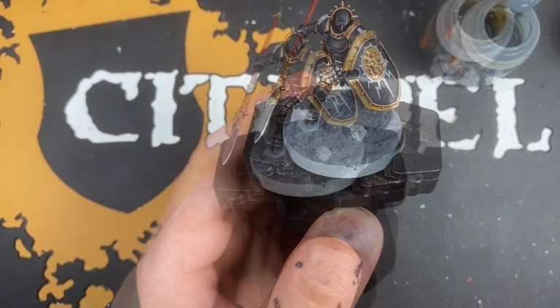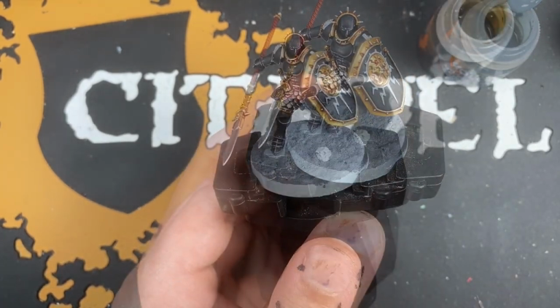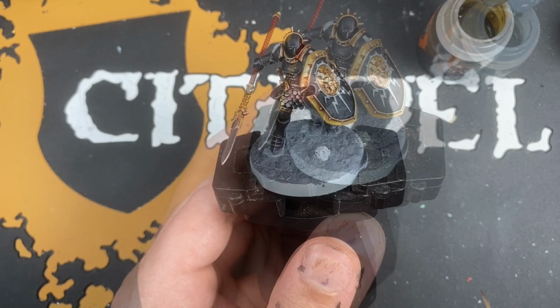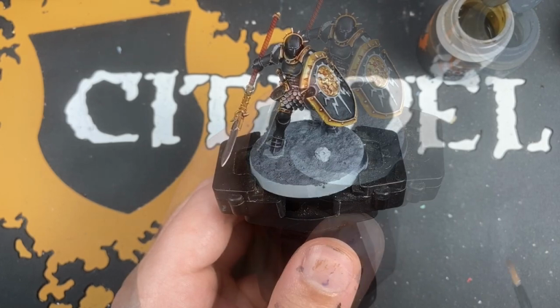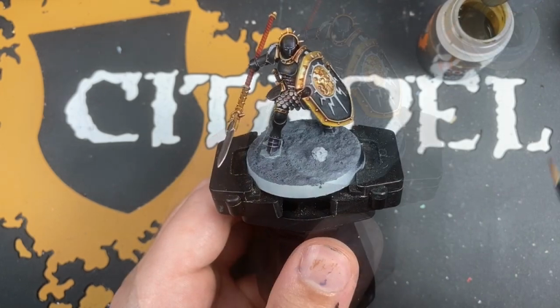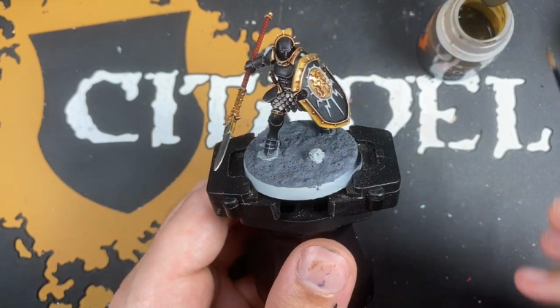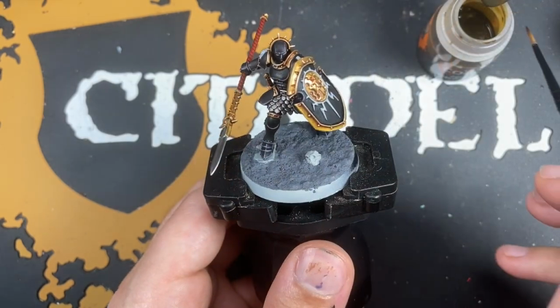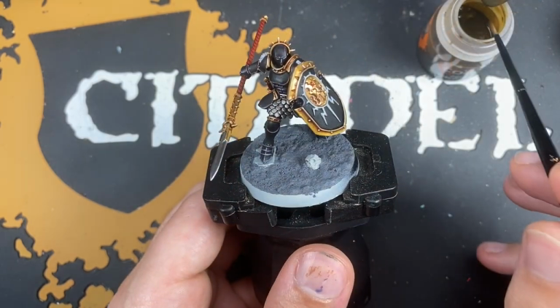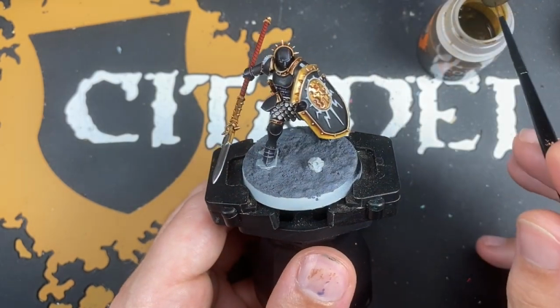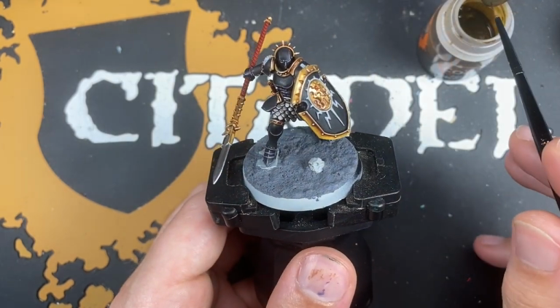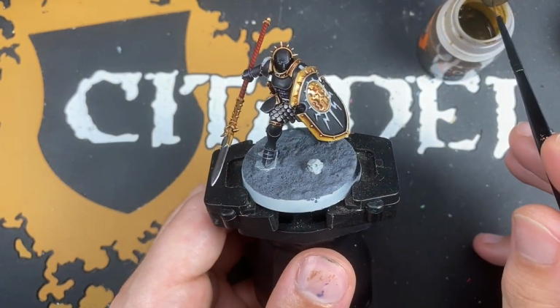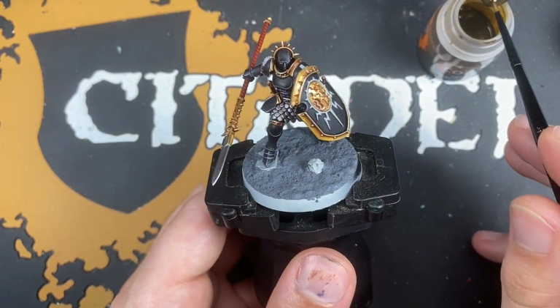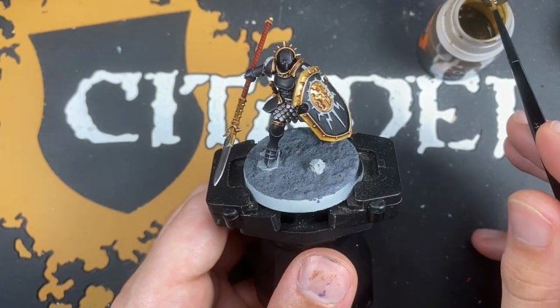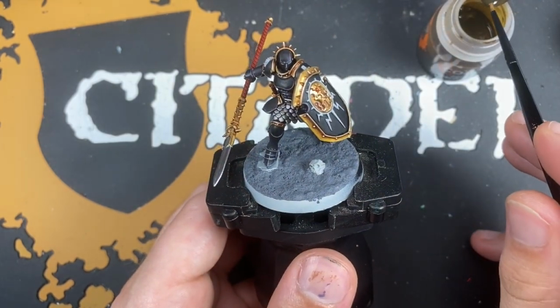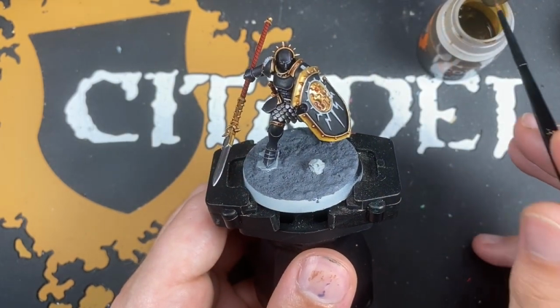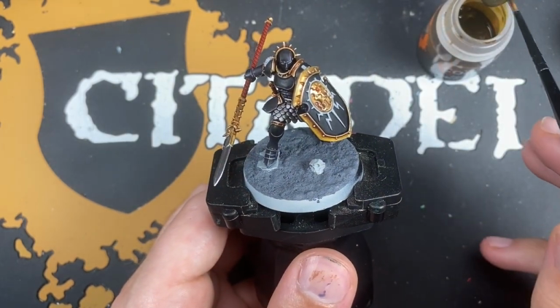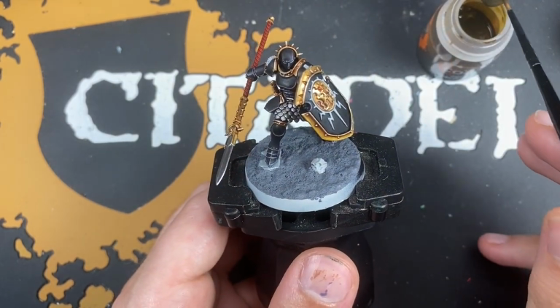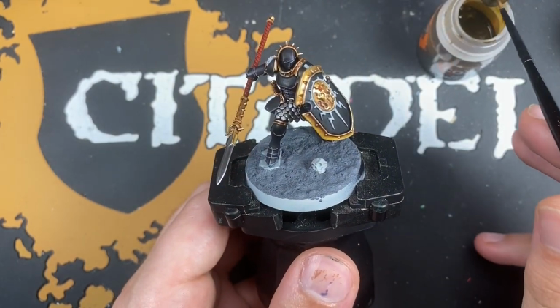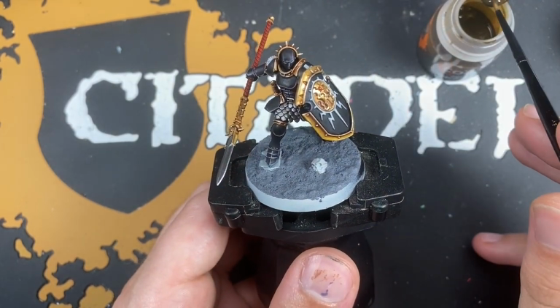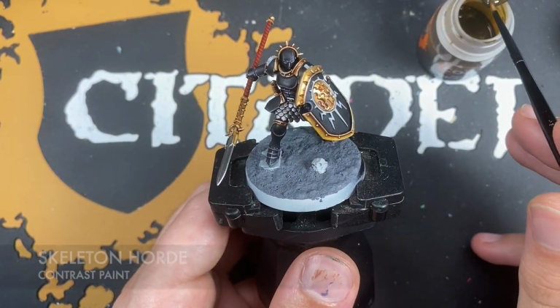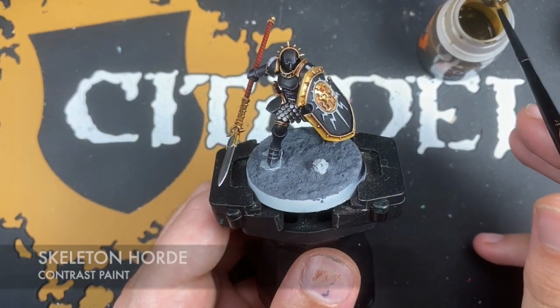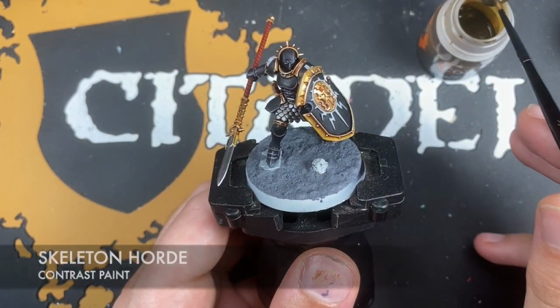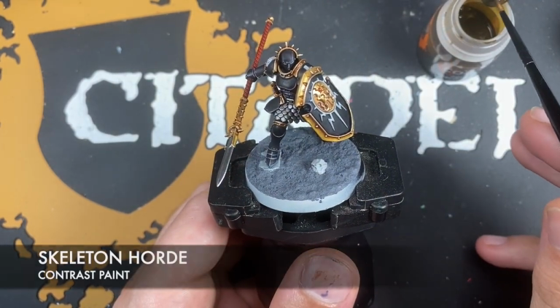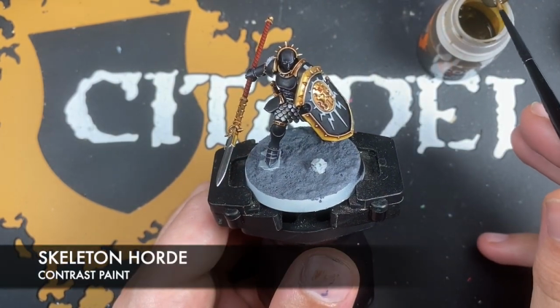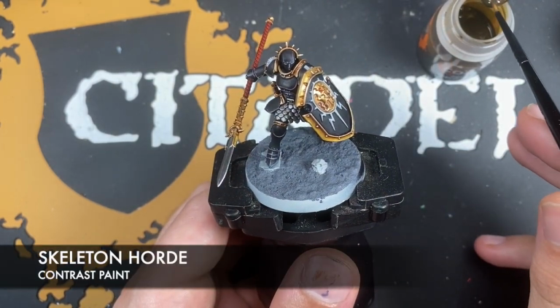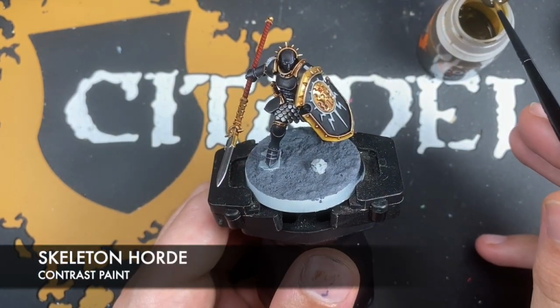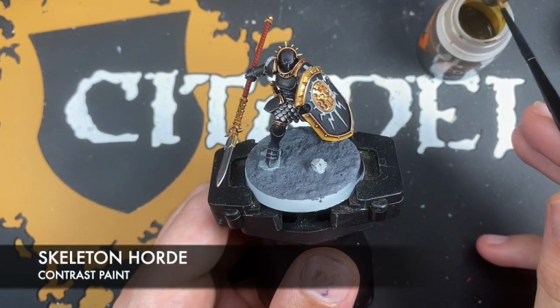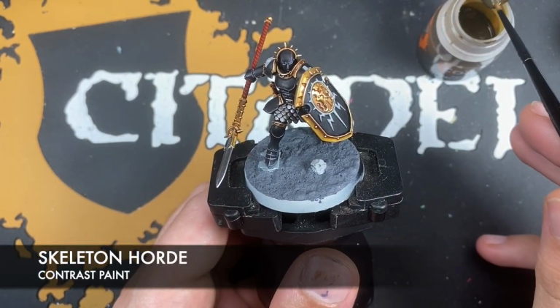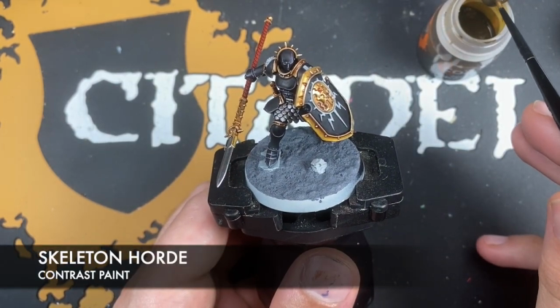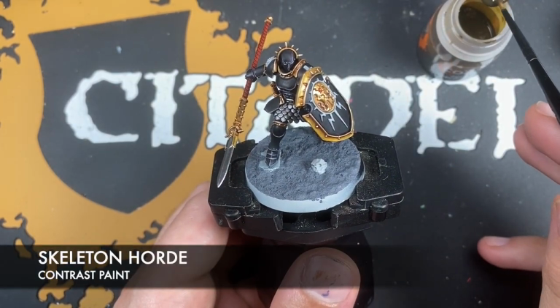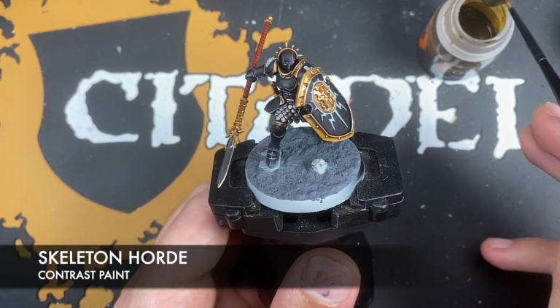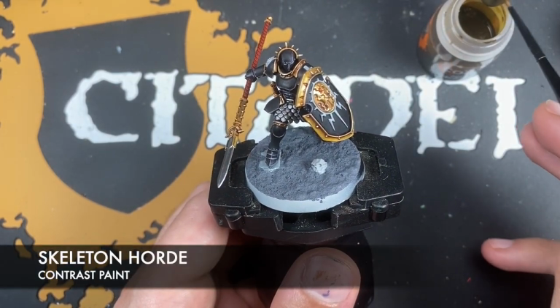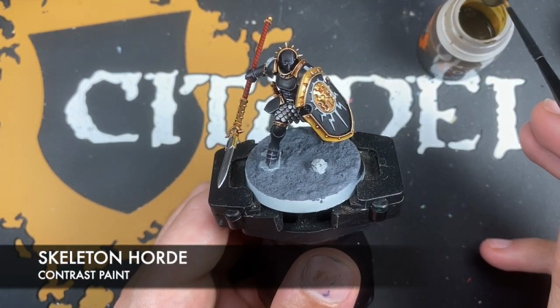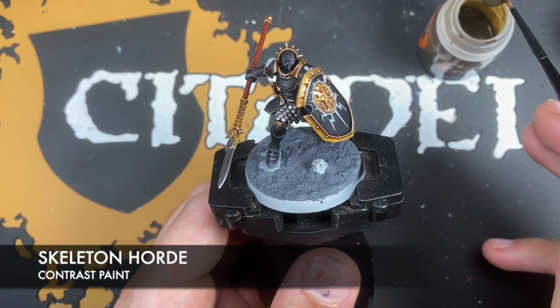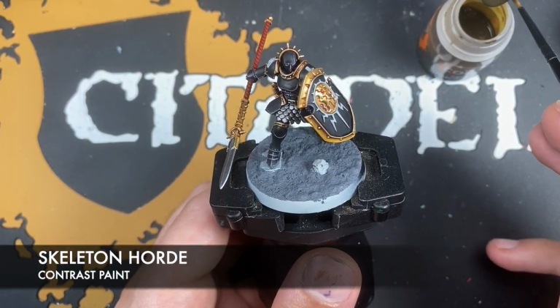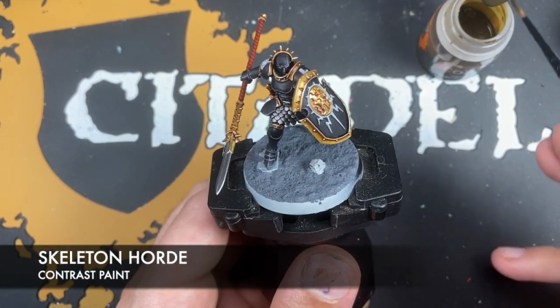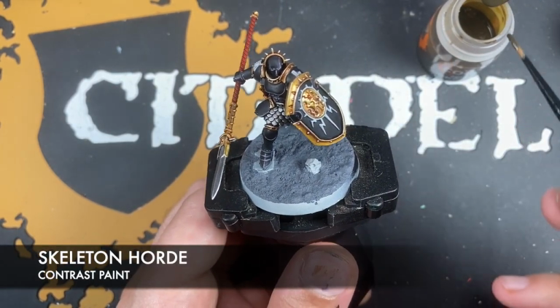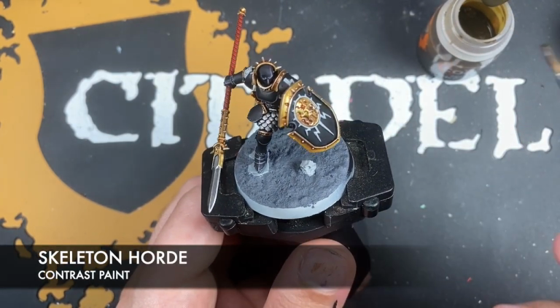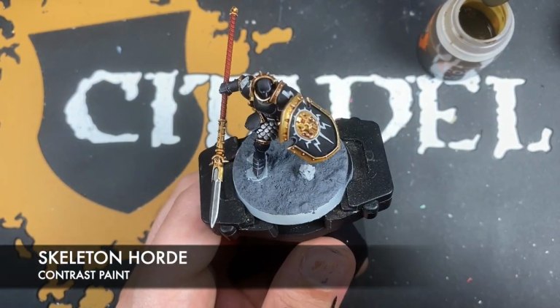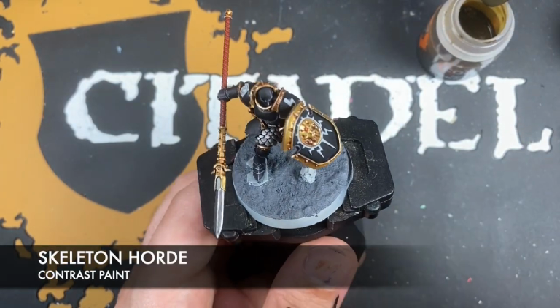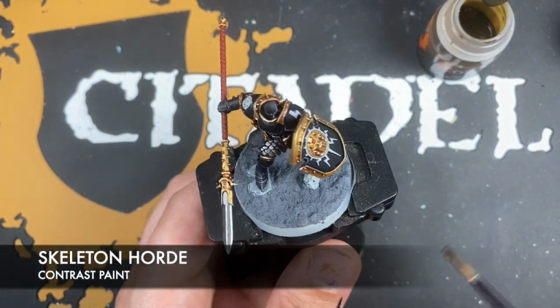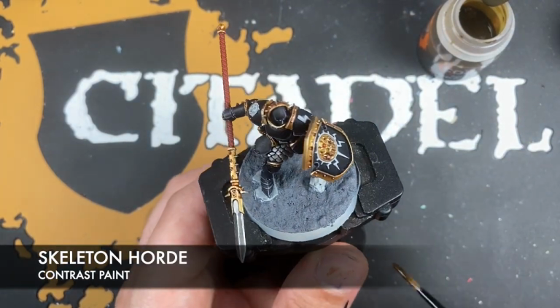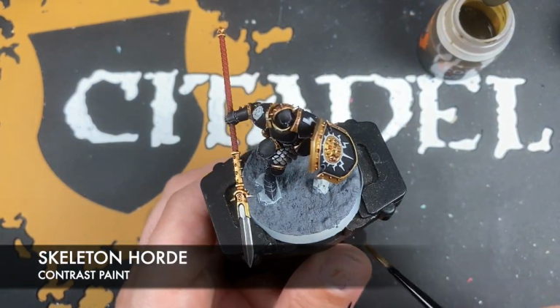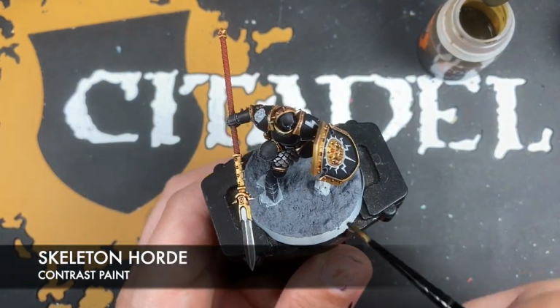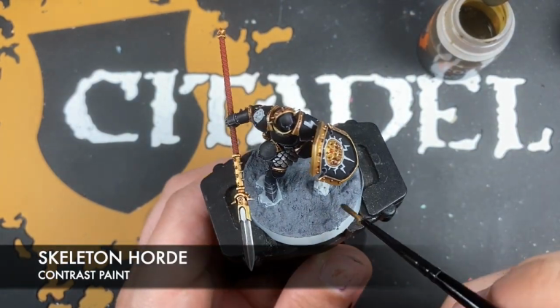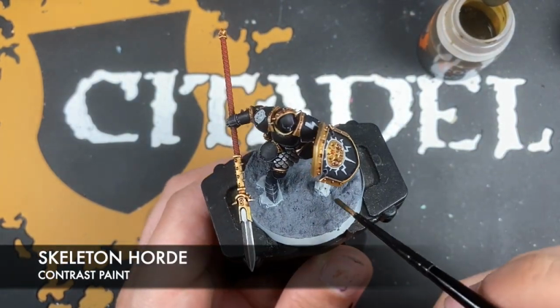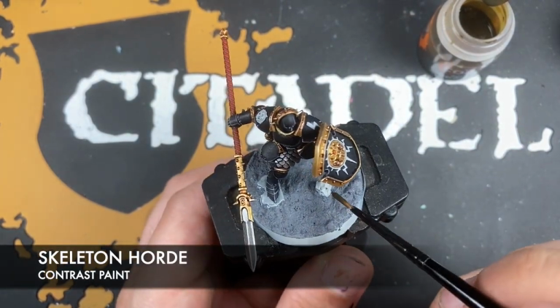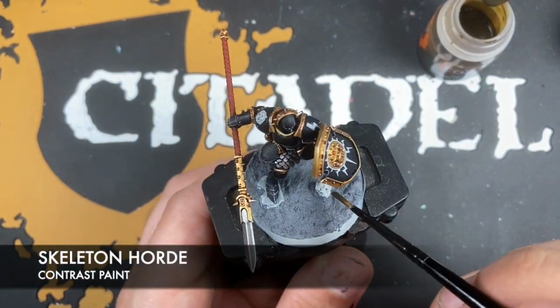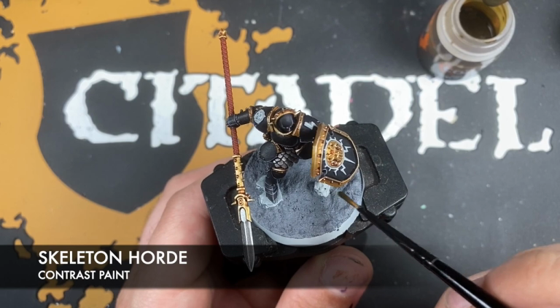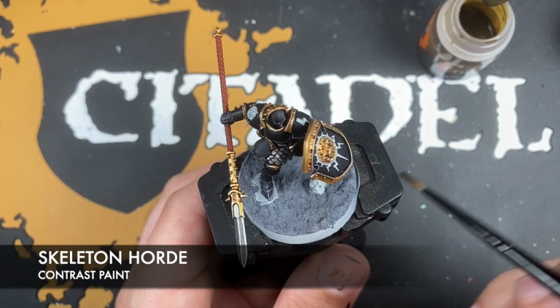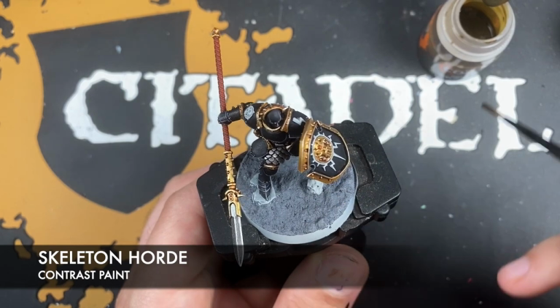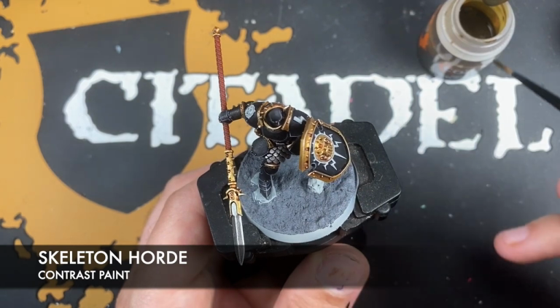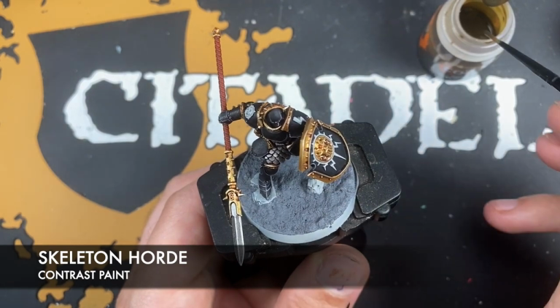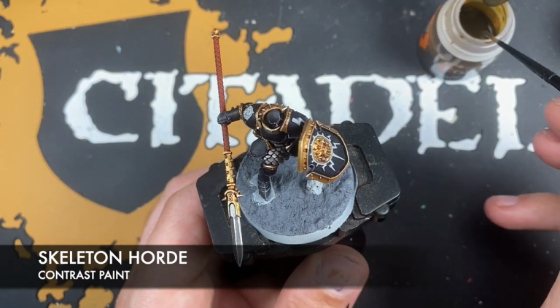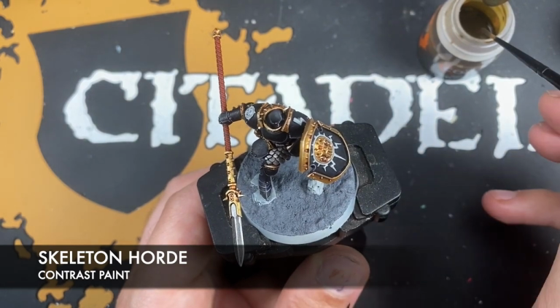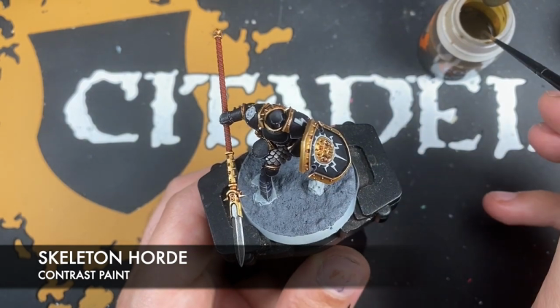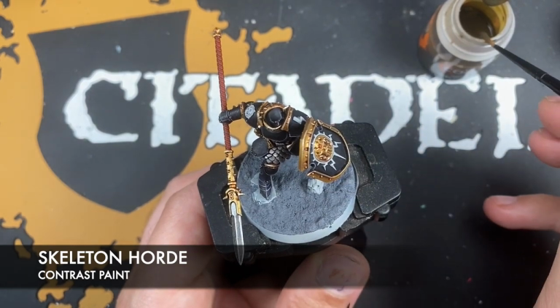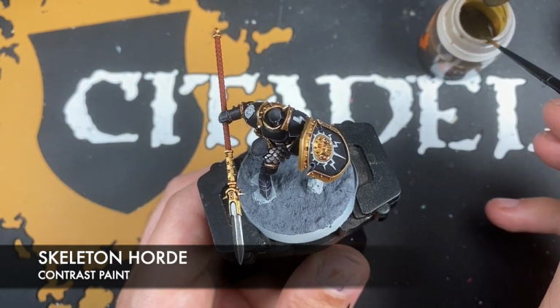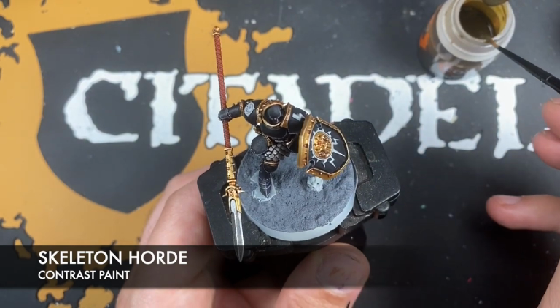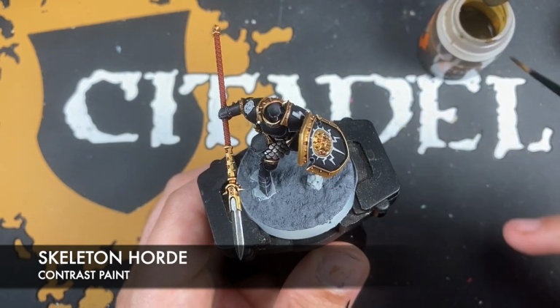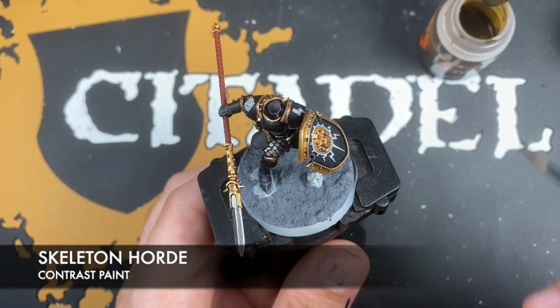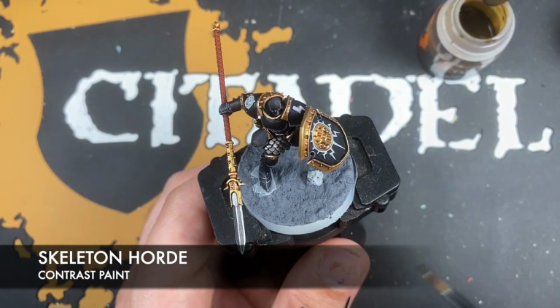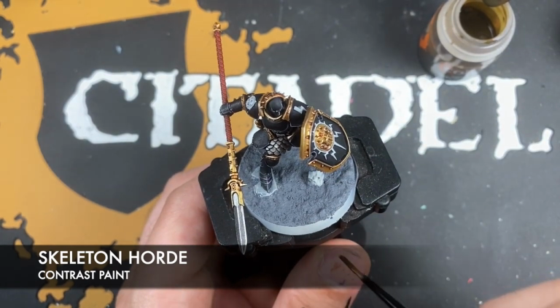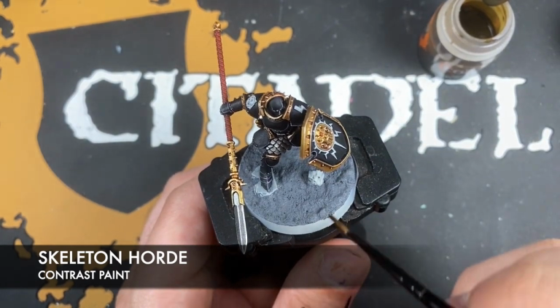With that done, we then want to take some Skeleton Horde and use this to colour in the skull.